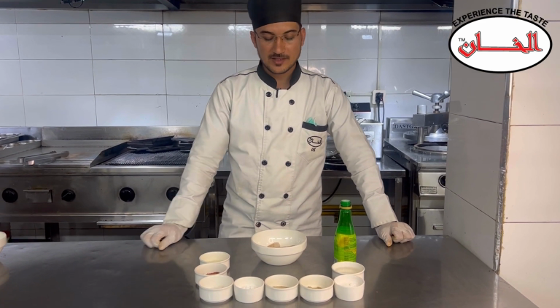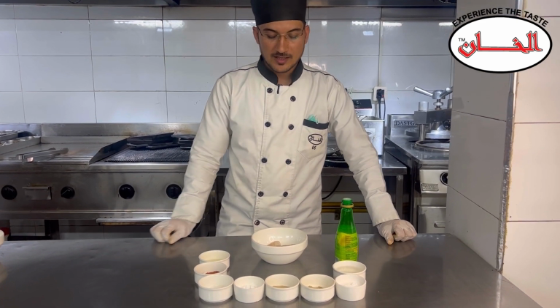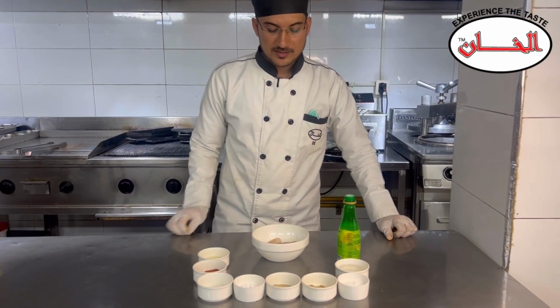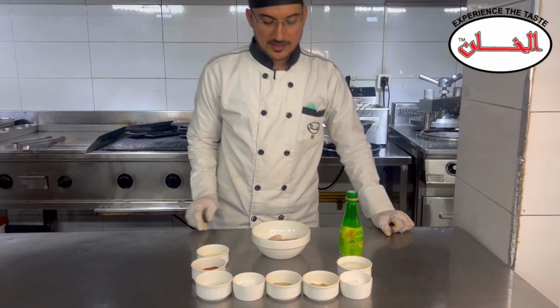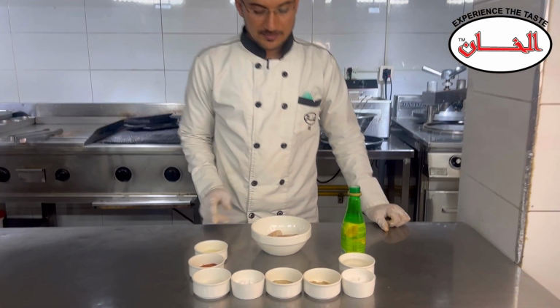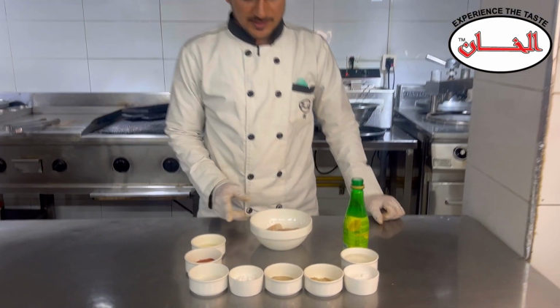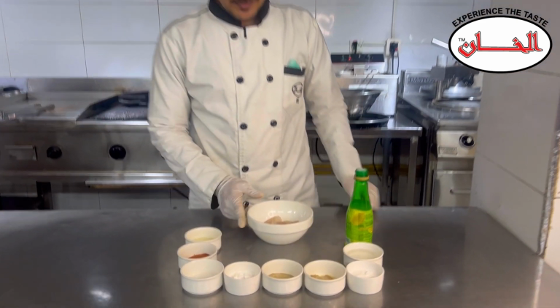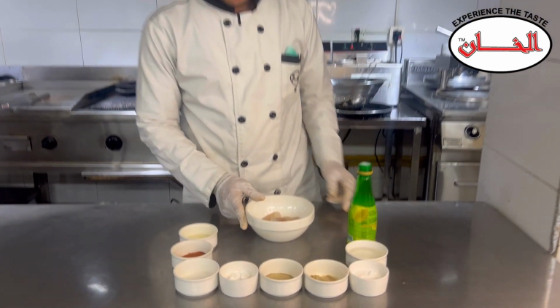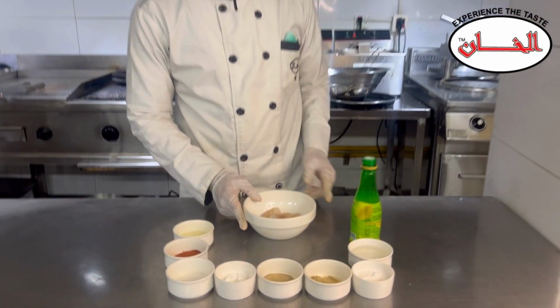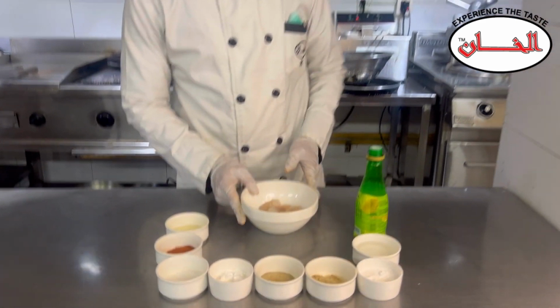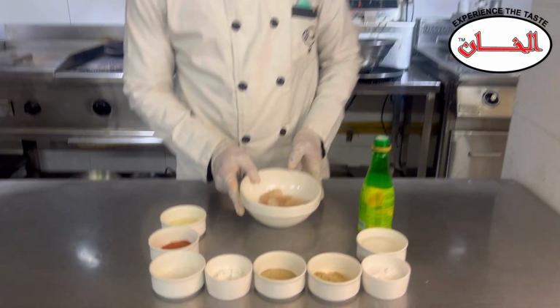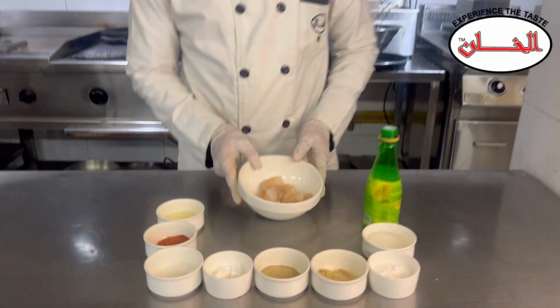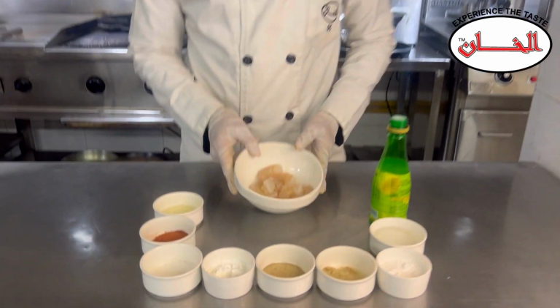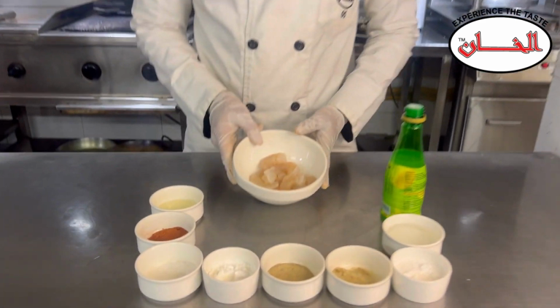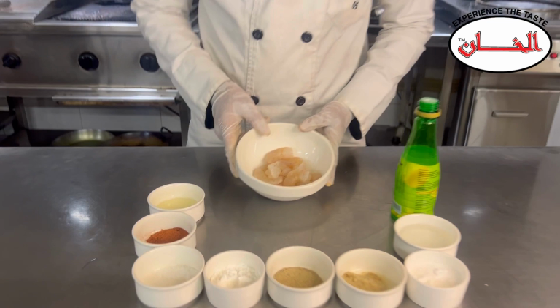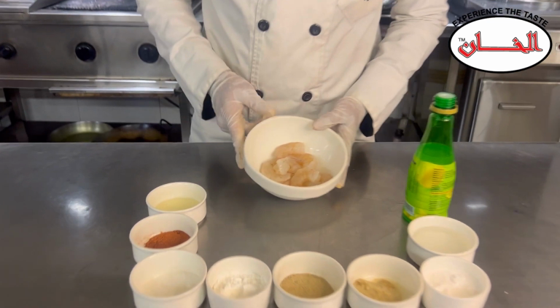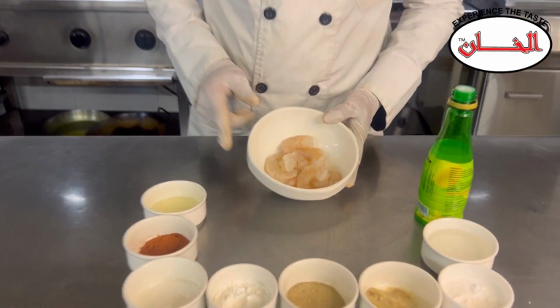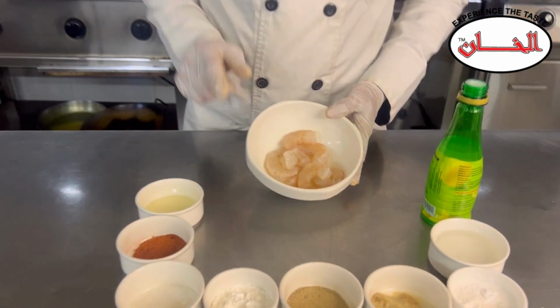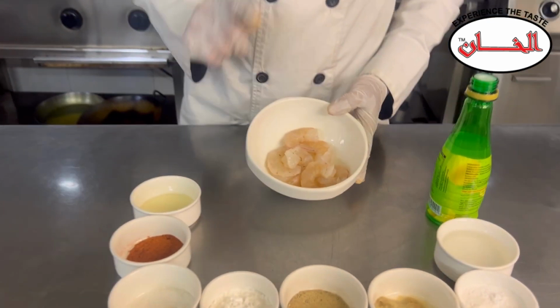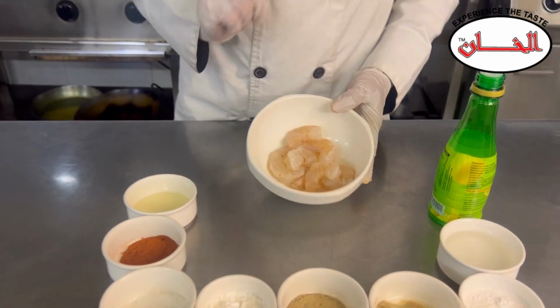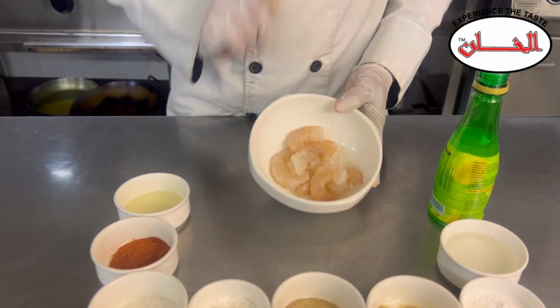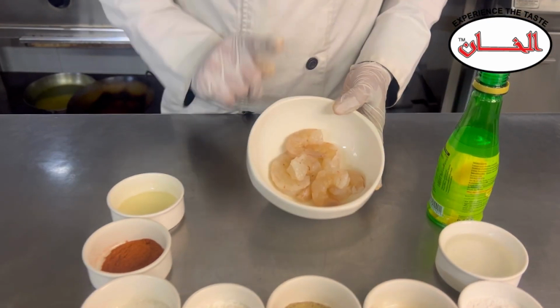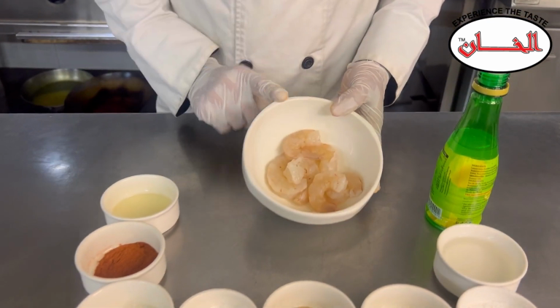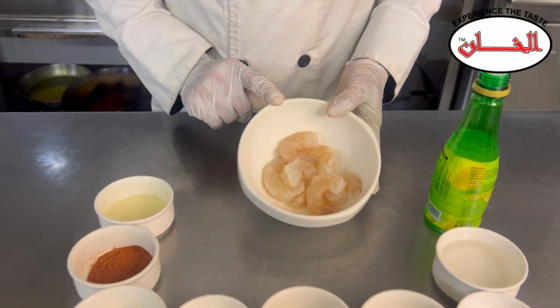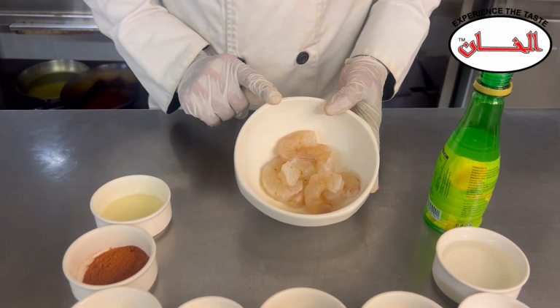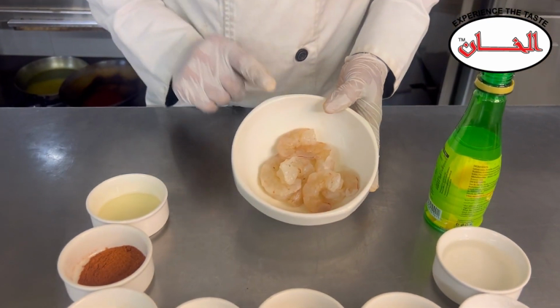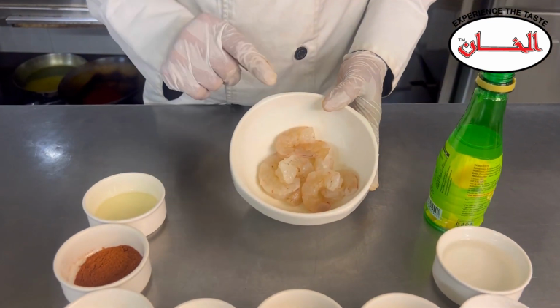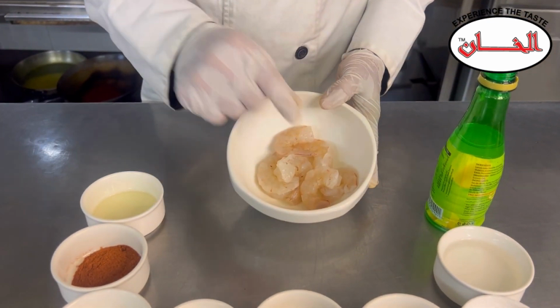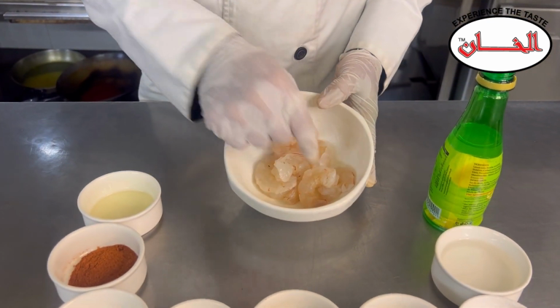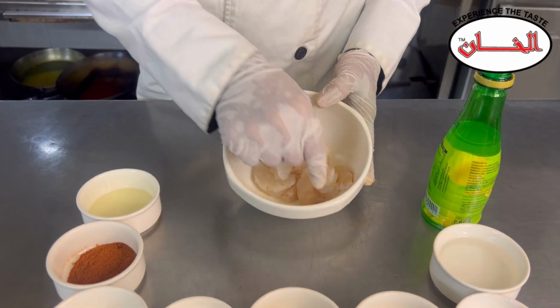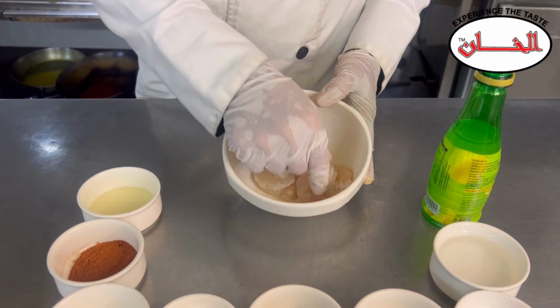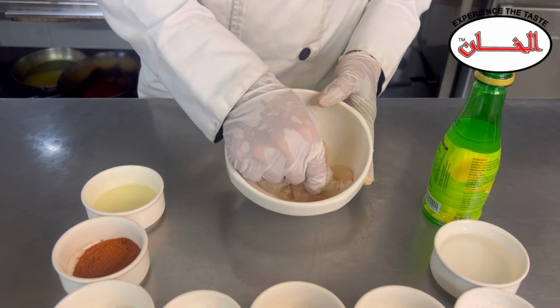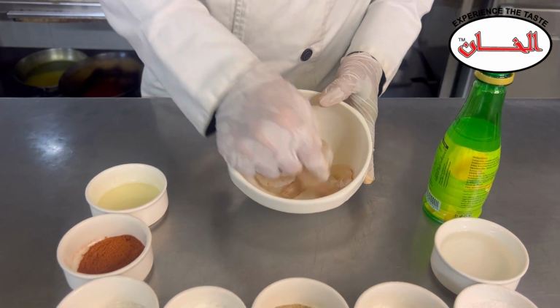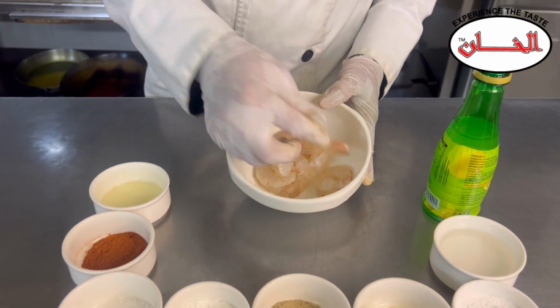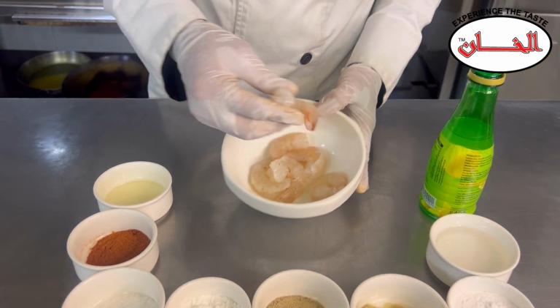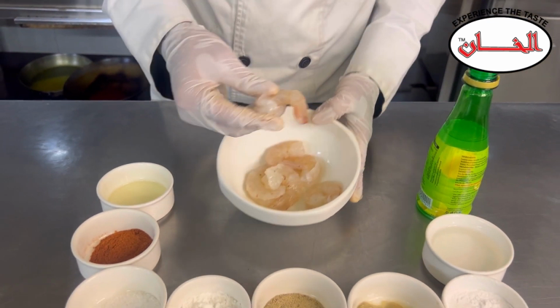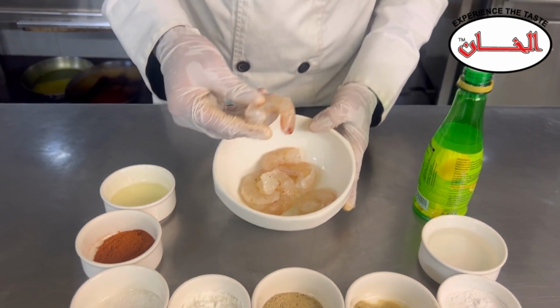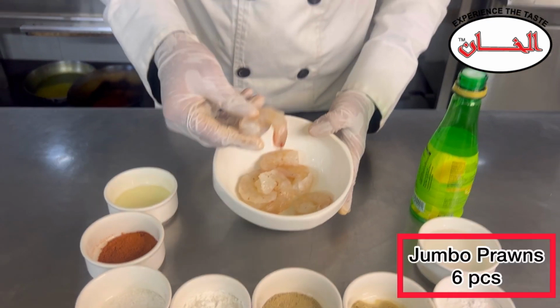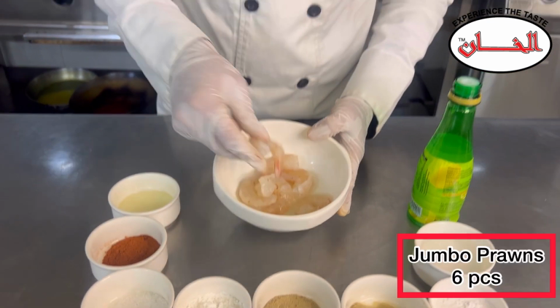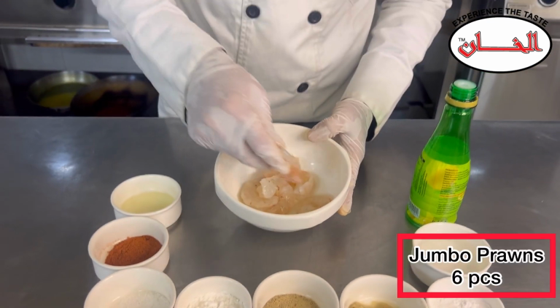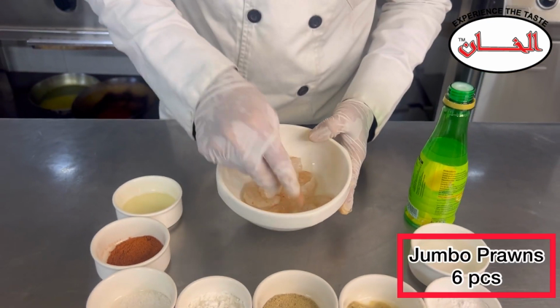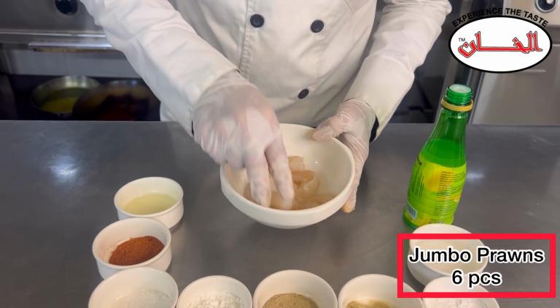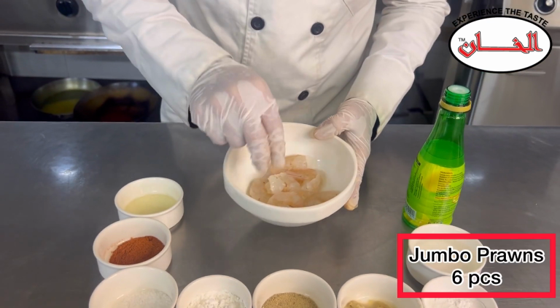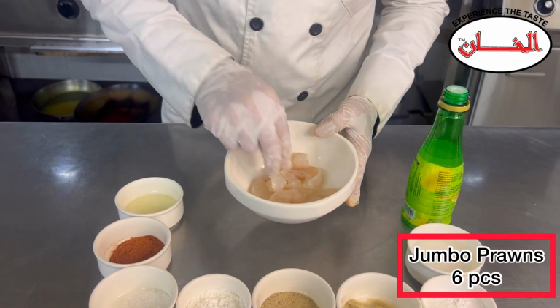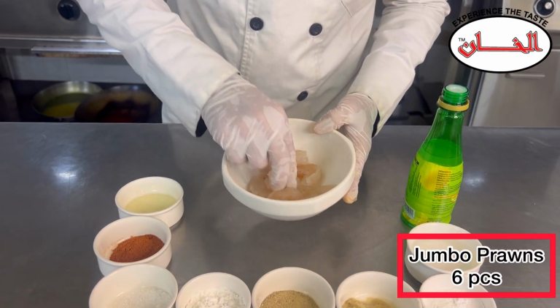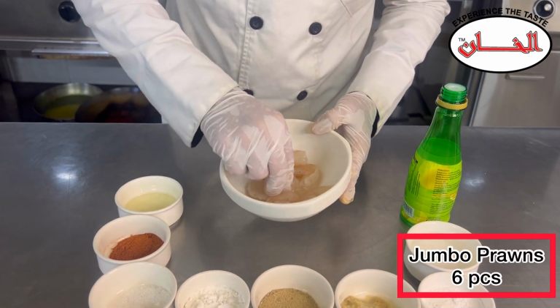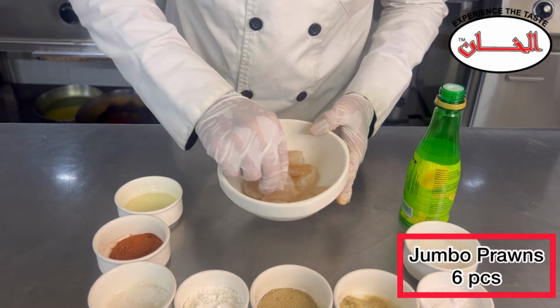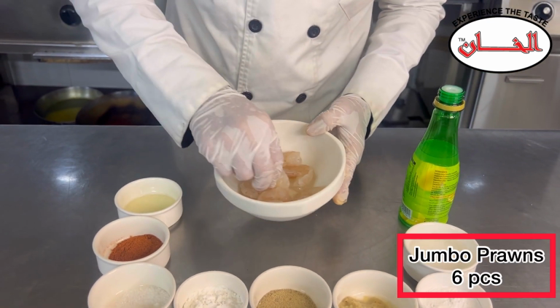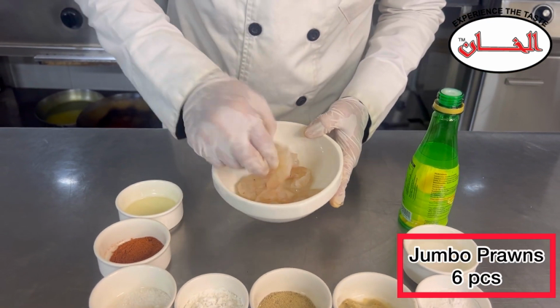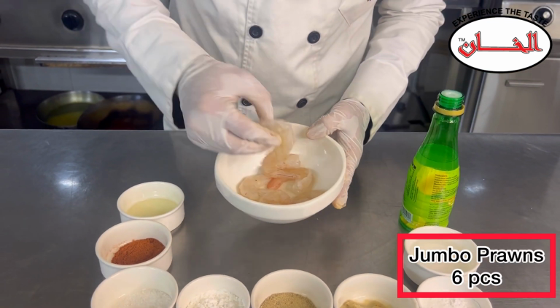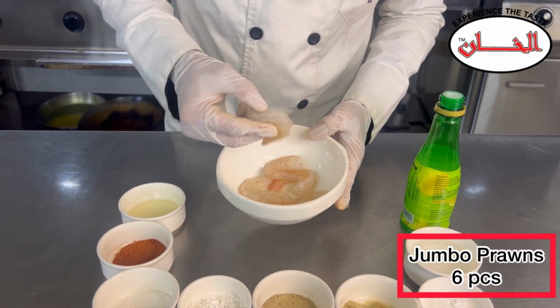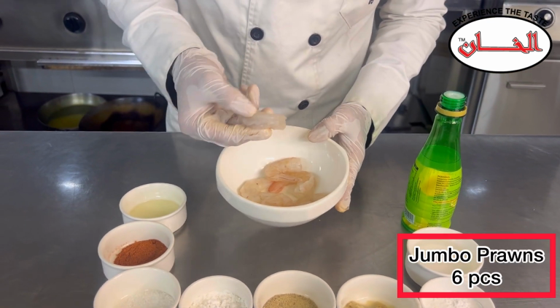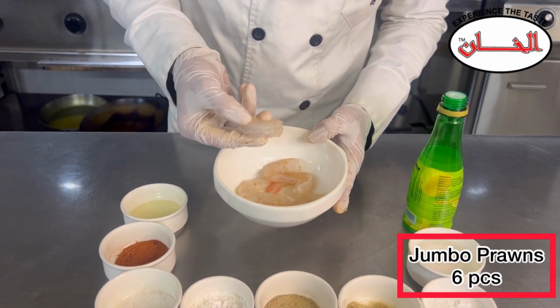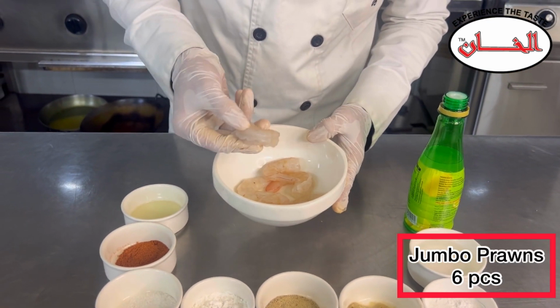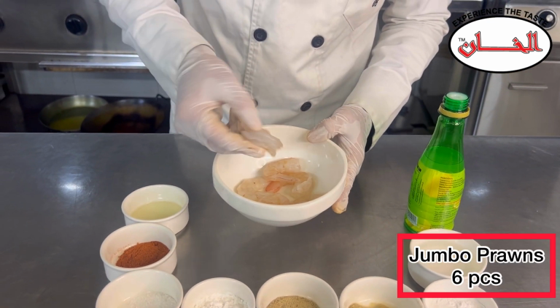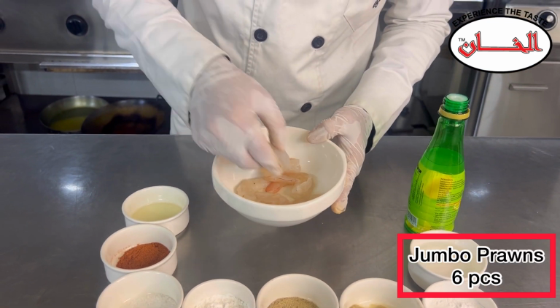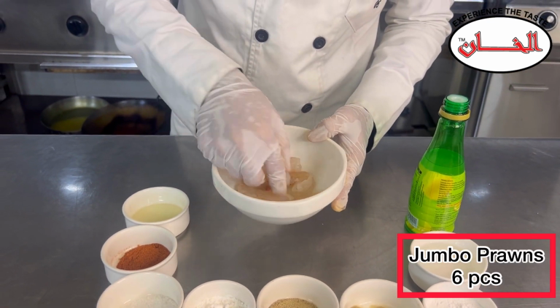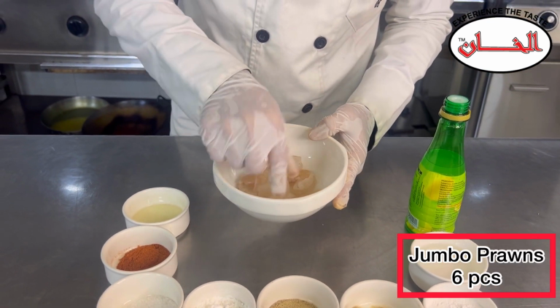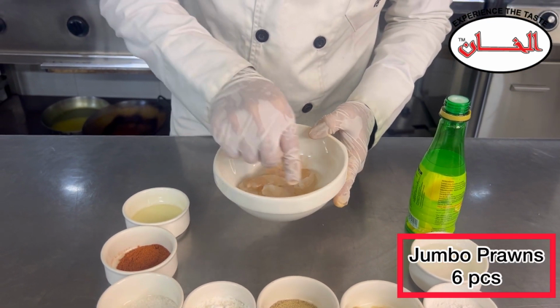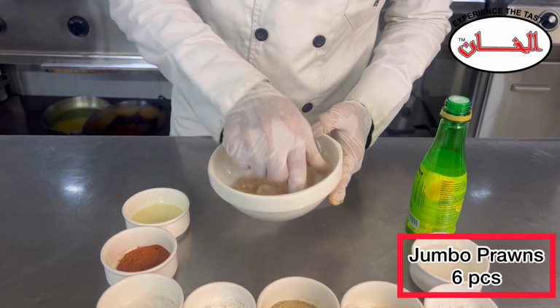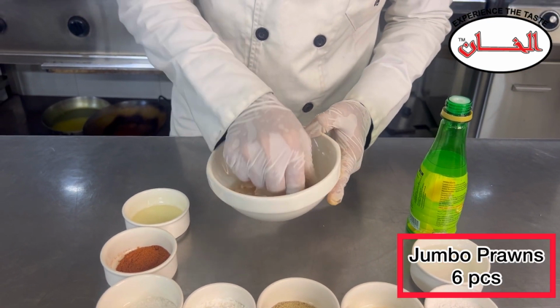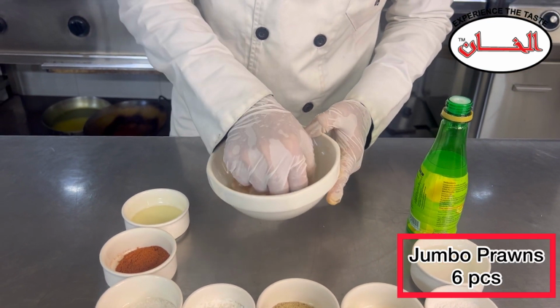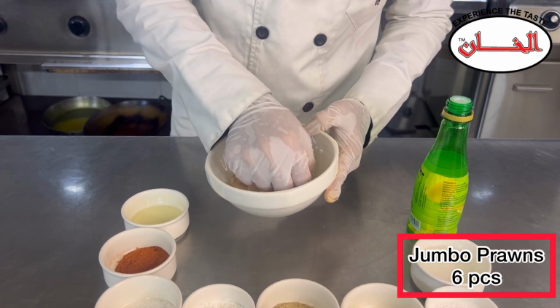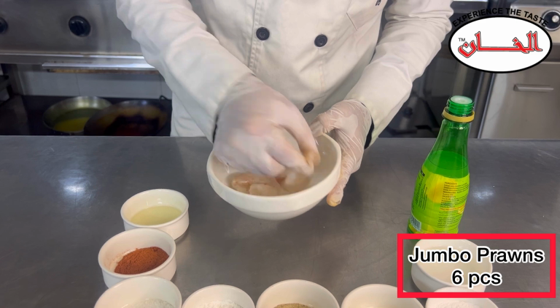First, we have 6 pieces of jumbo prawns. You can see the jumbo prawns.